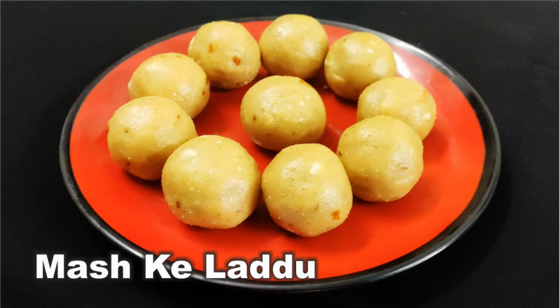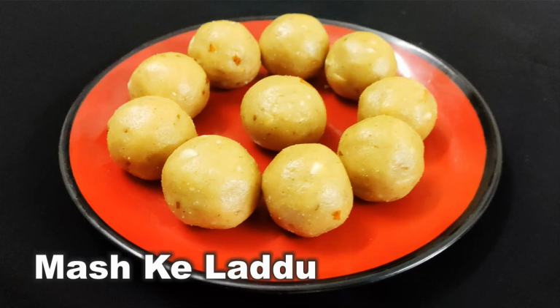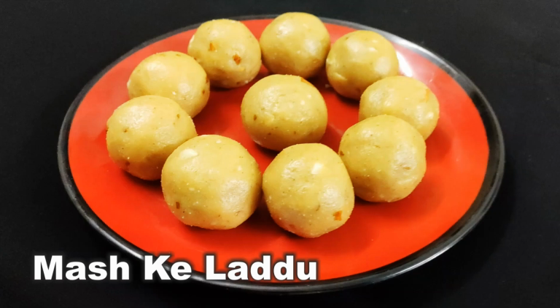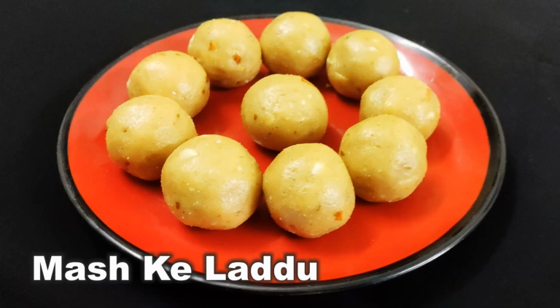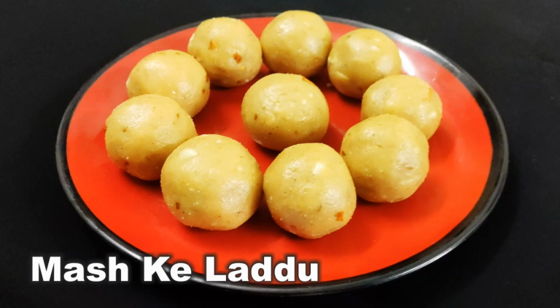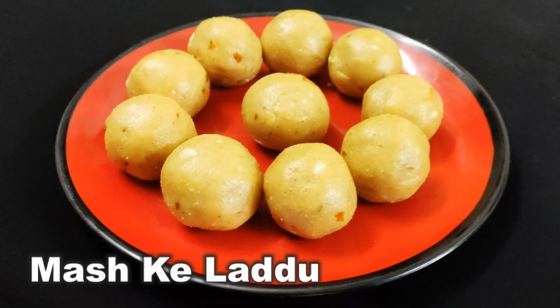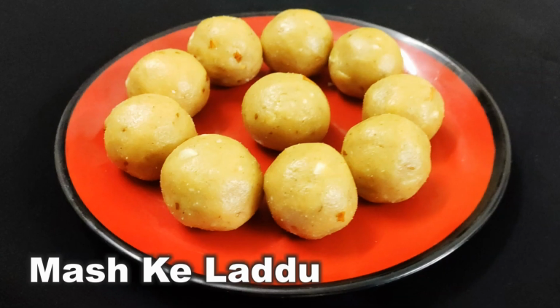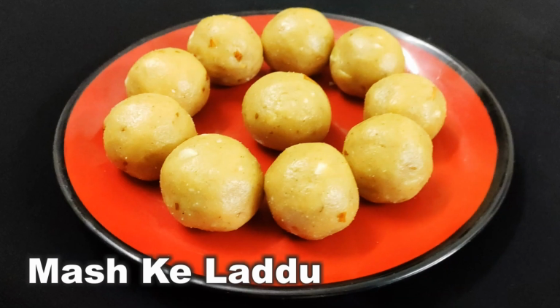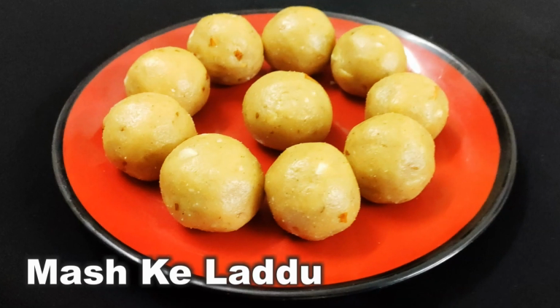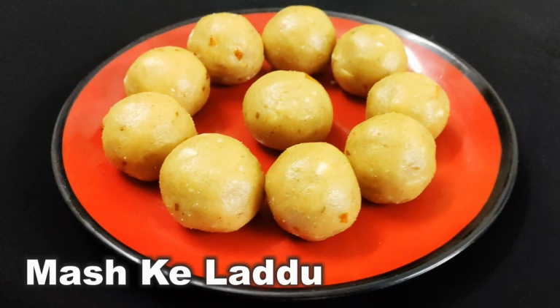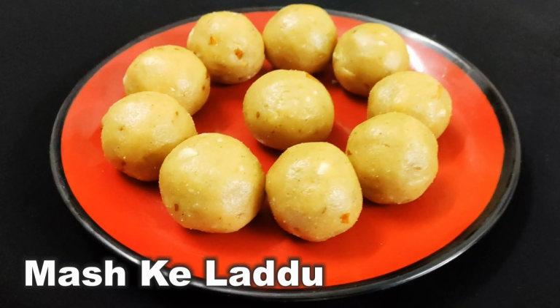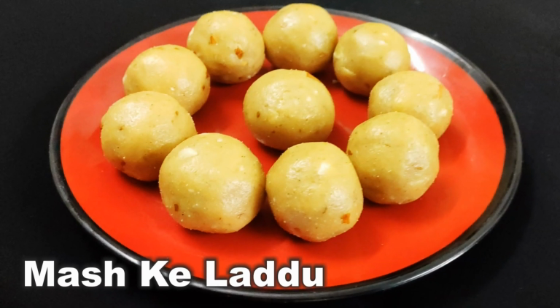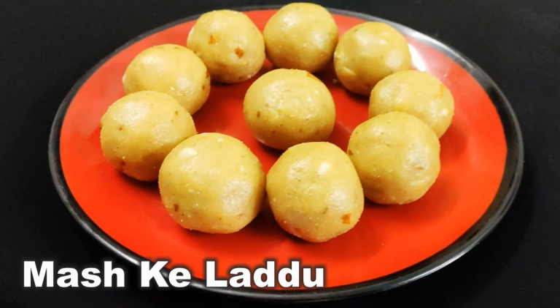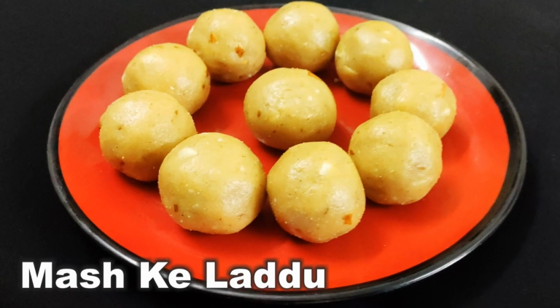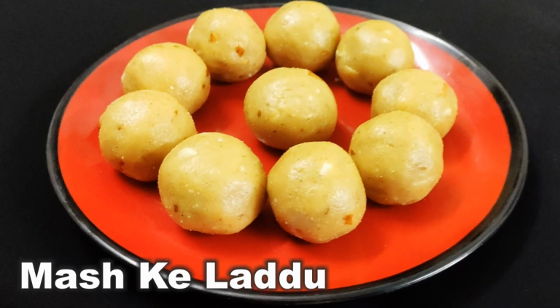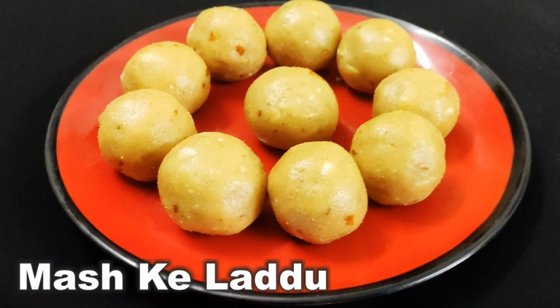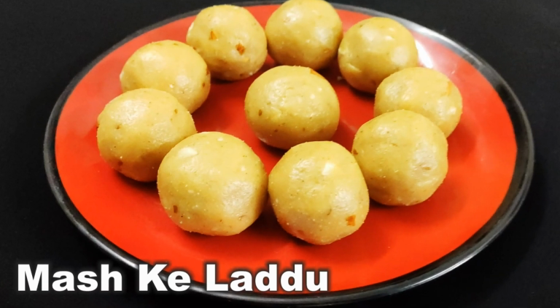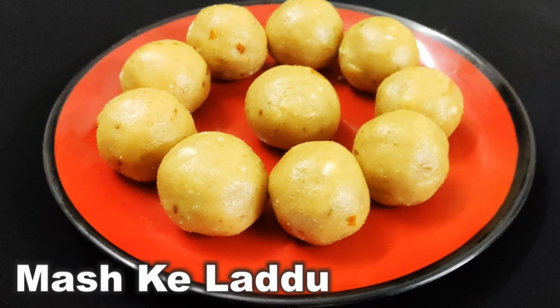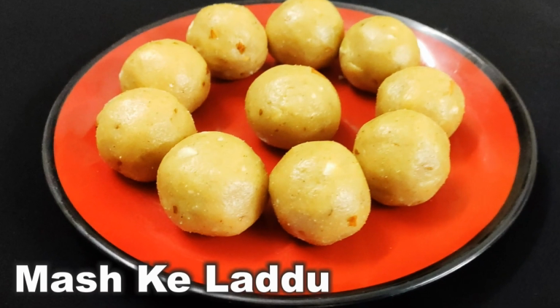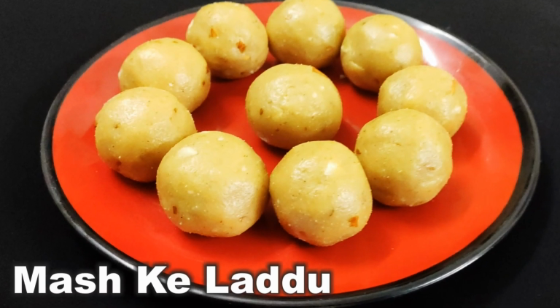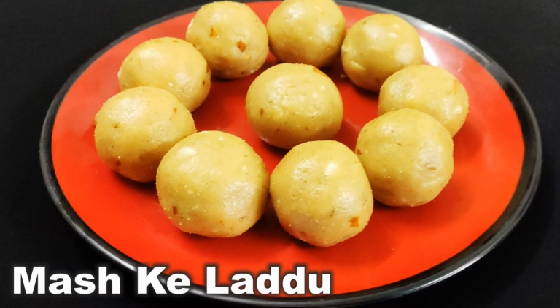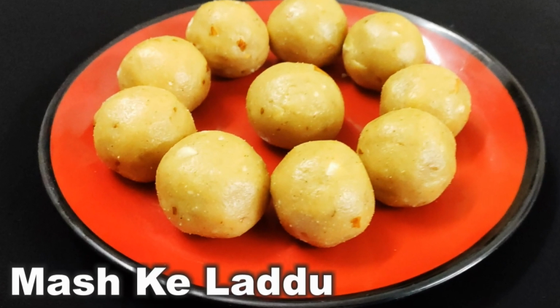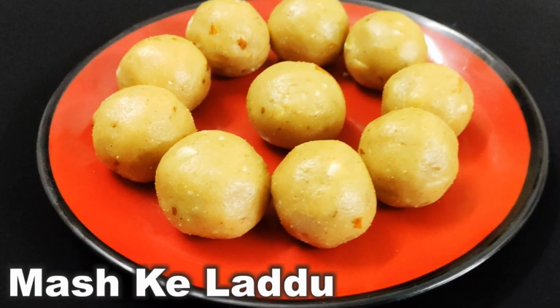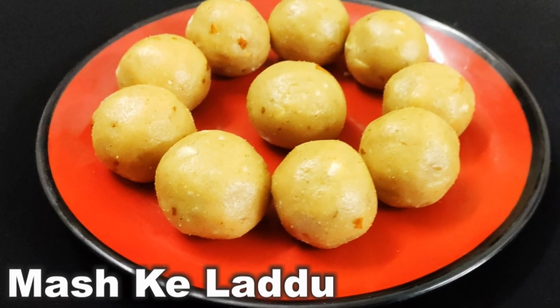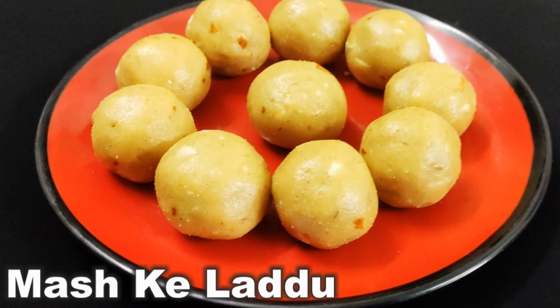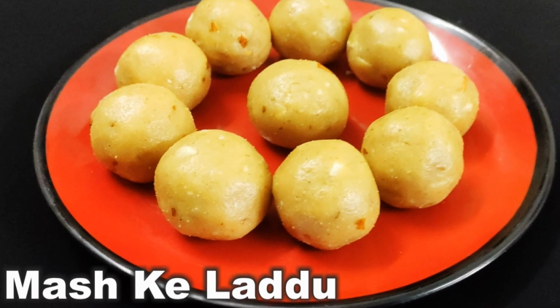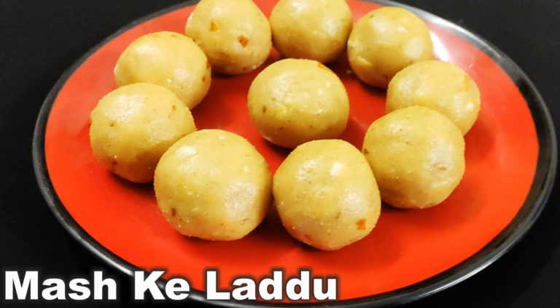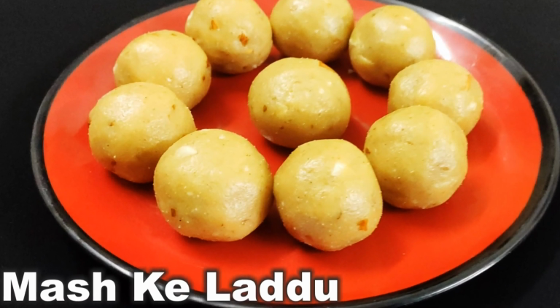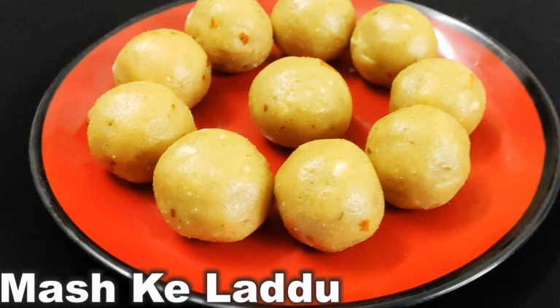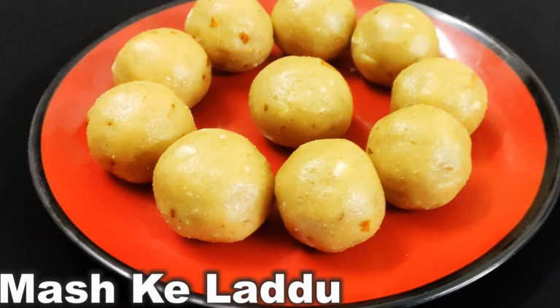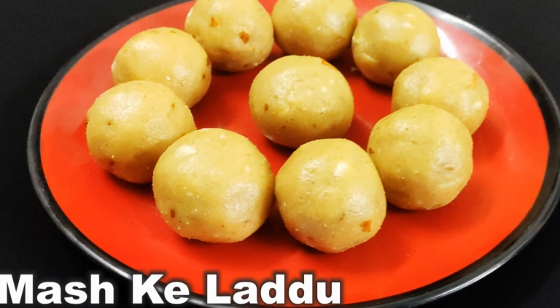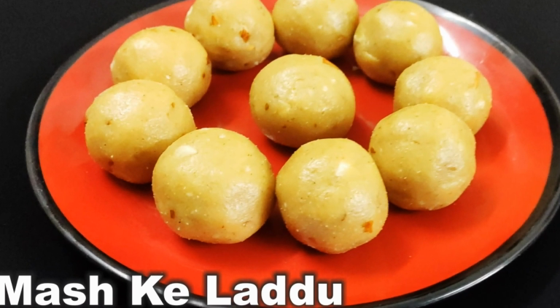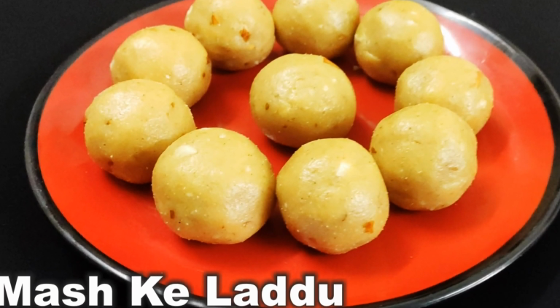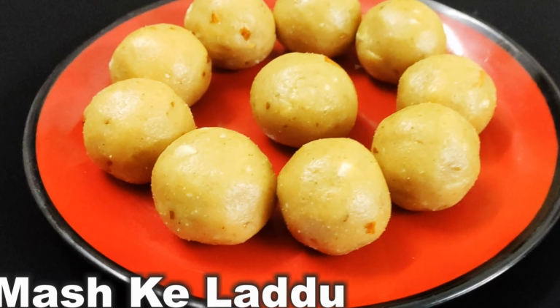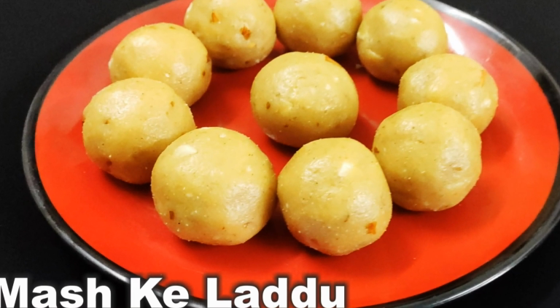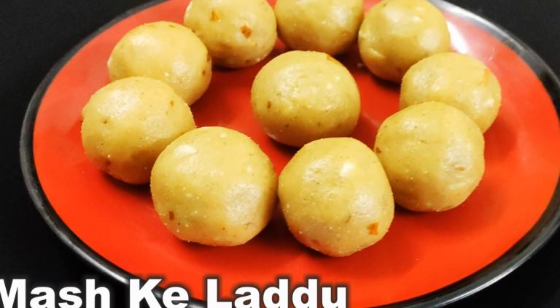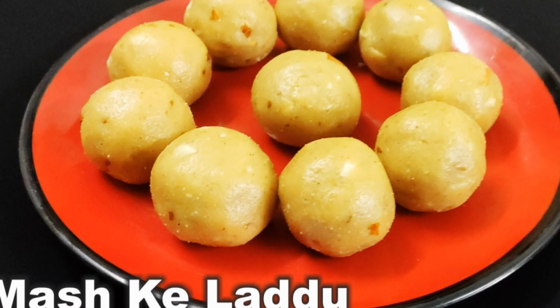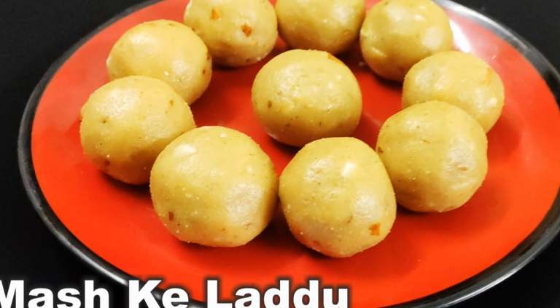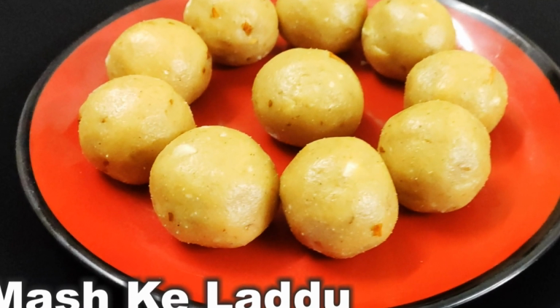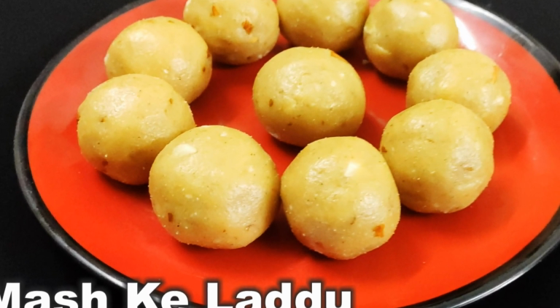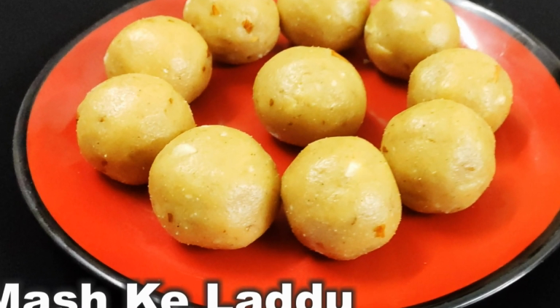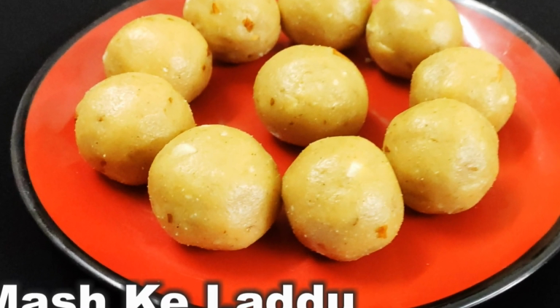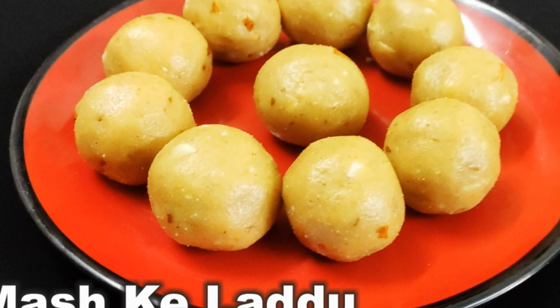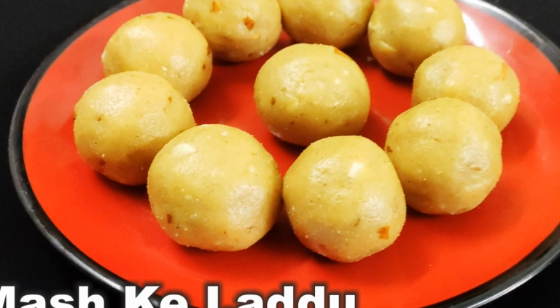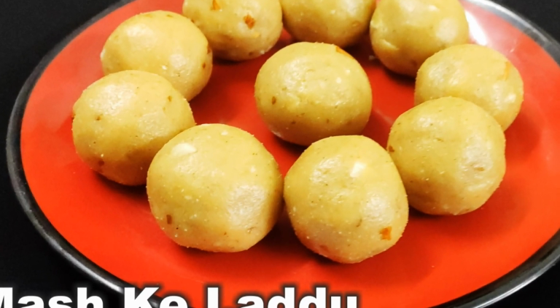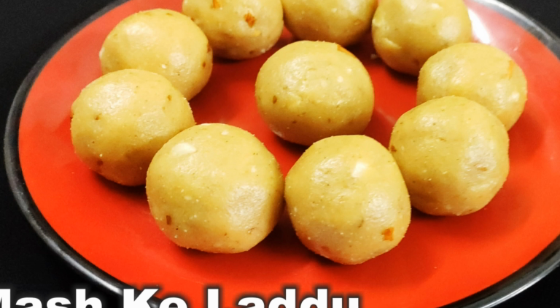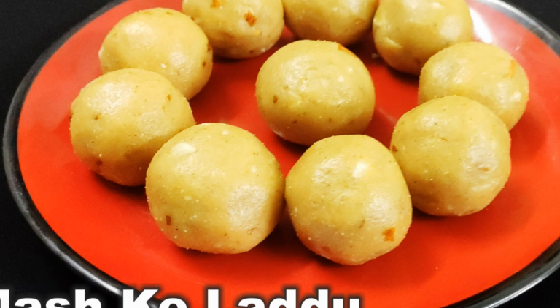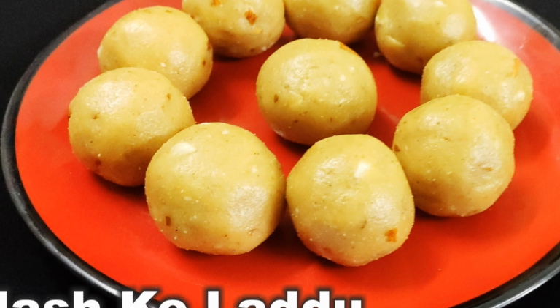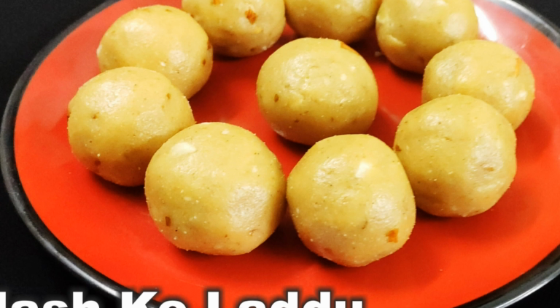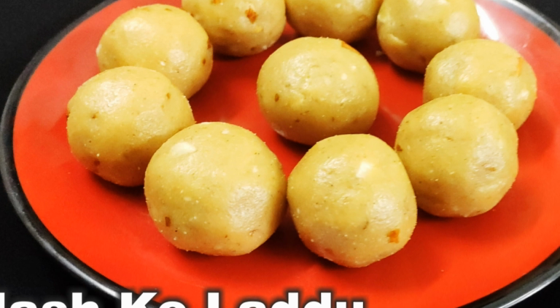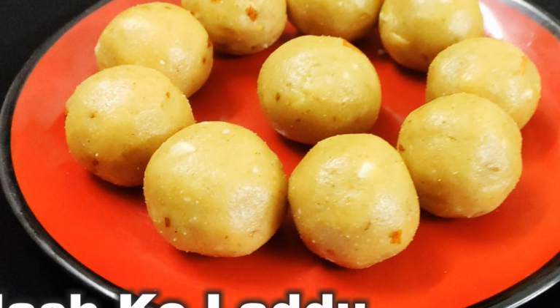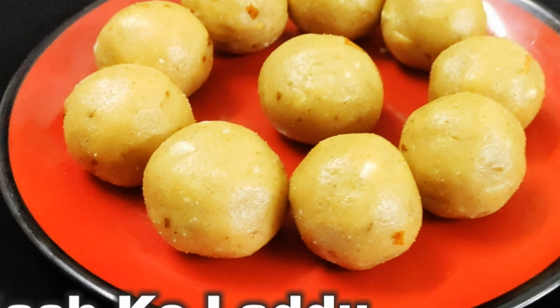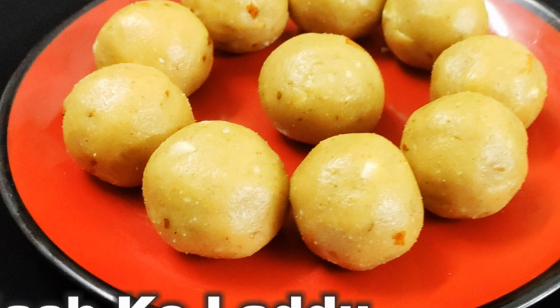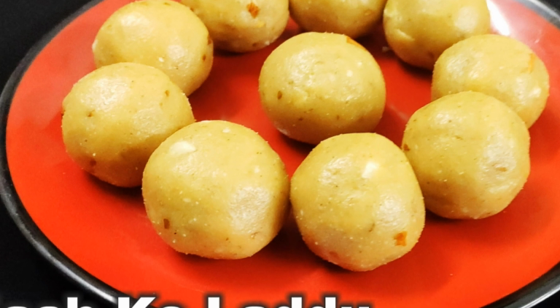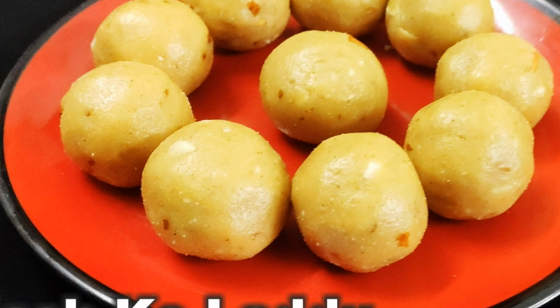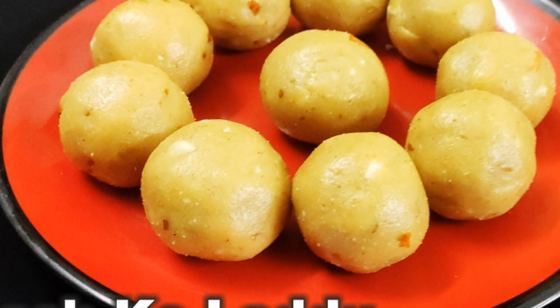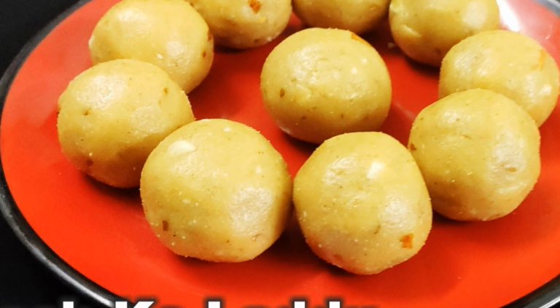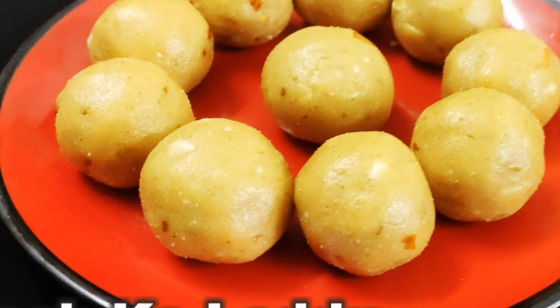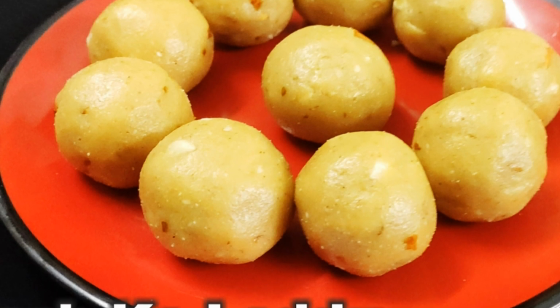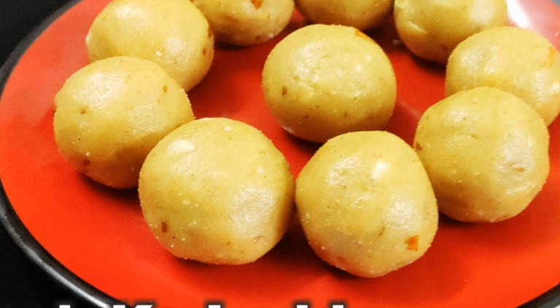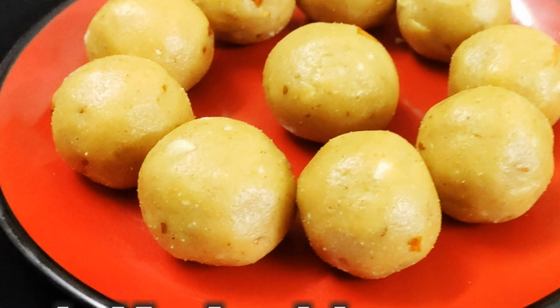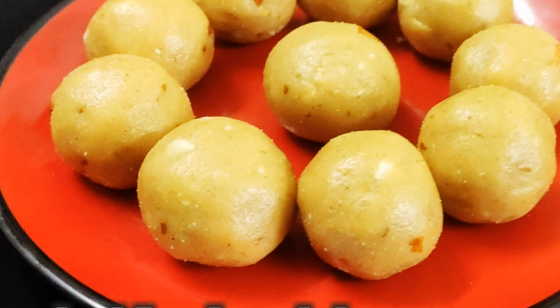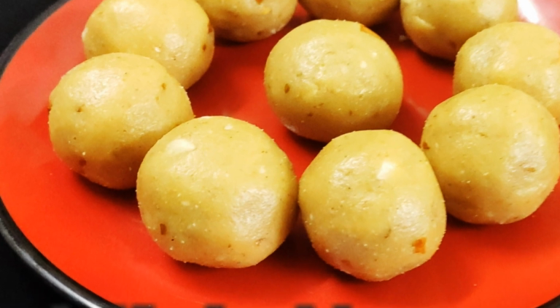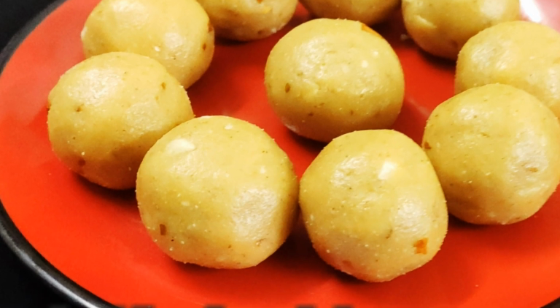Yasmin here and once again I welcome you to Hyderabadwala.com. Today I'll show you how to make mash ke laddu.